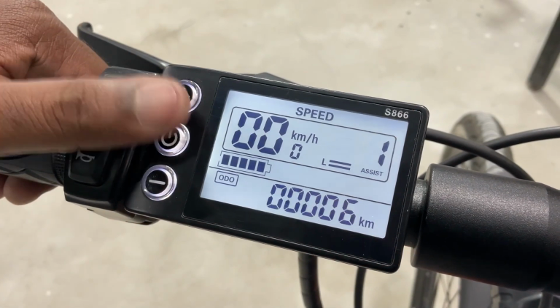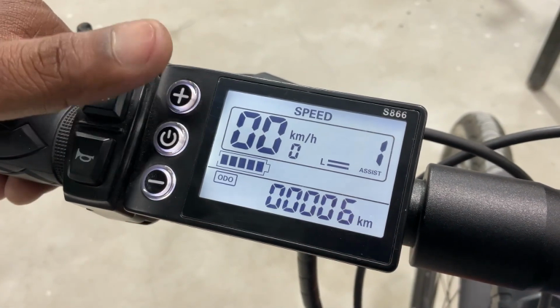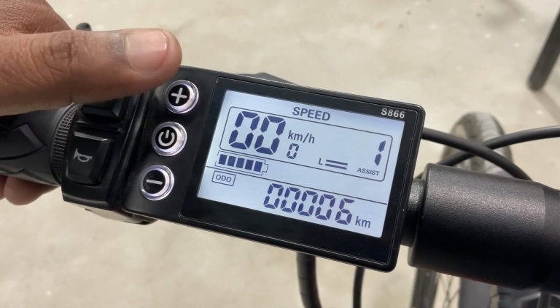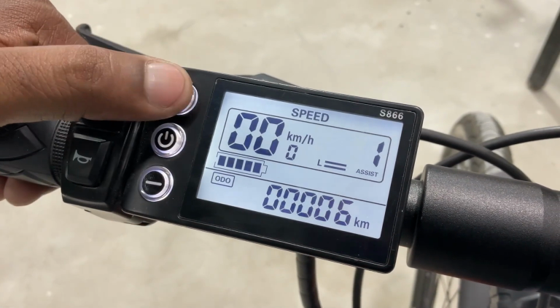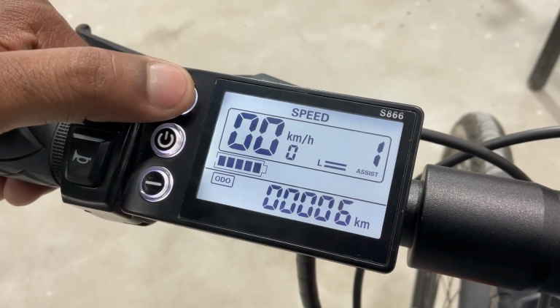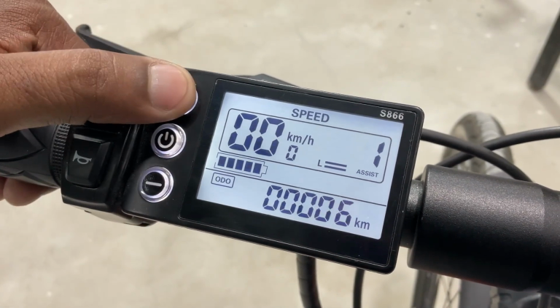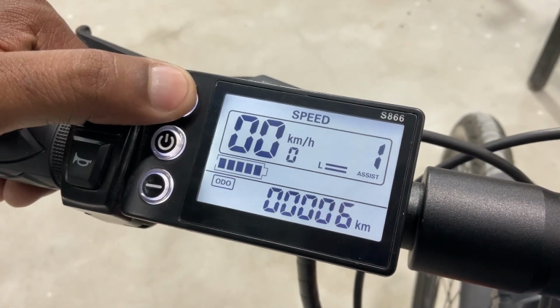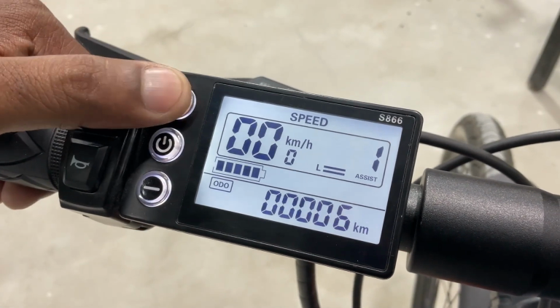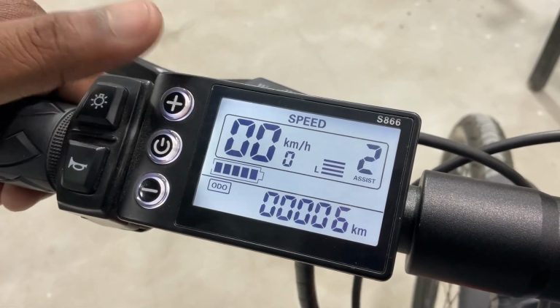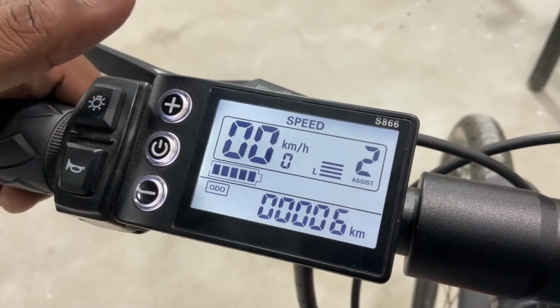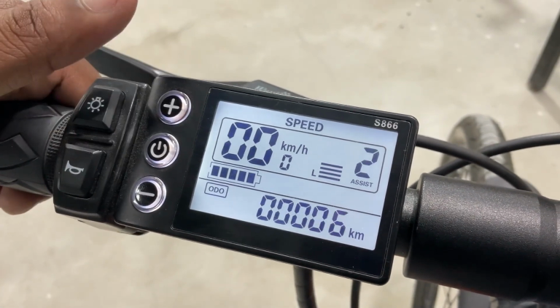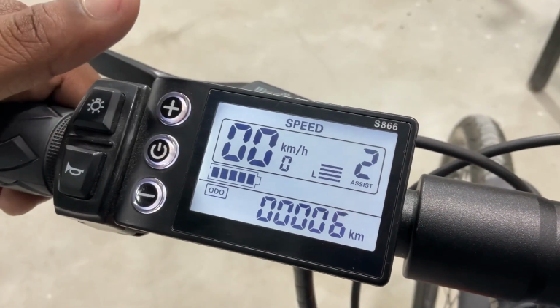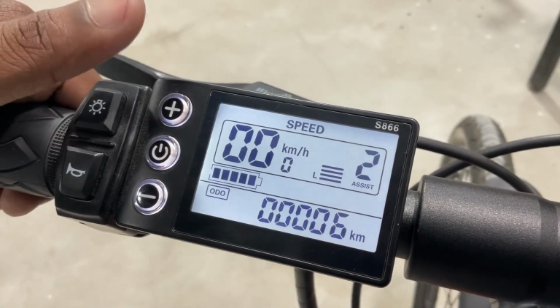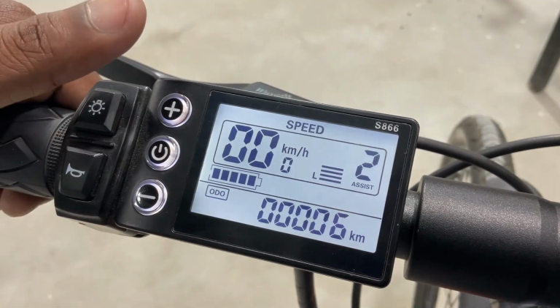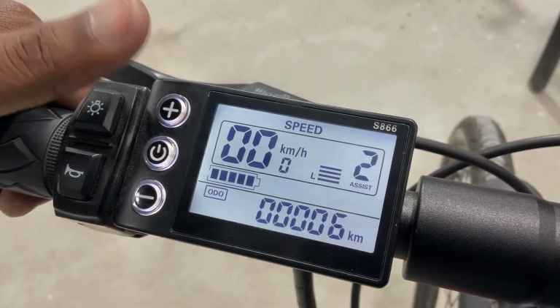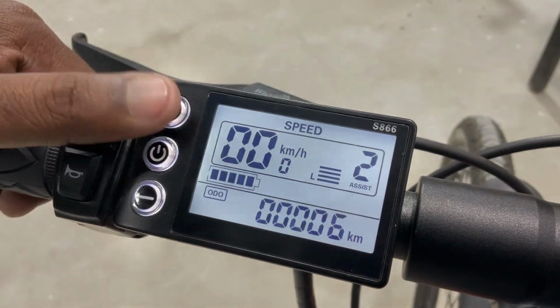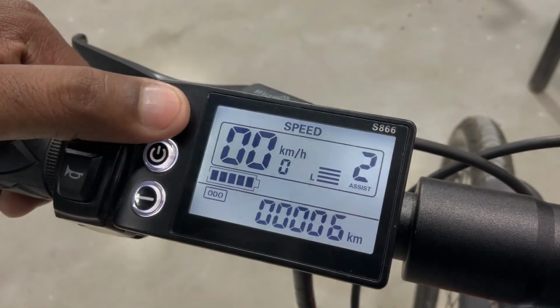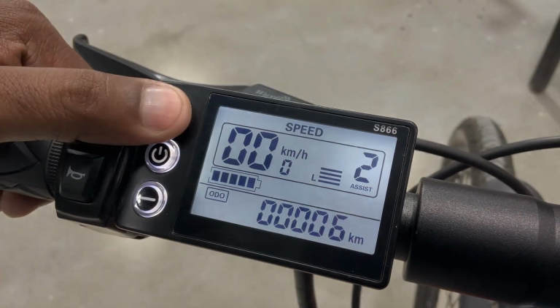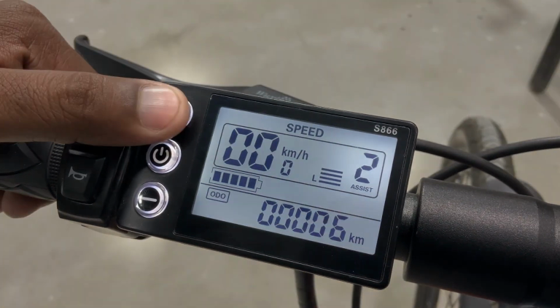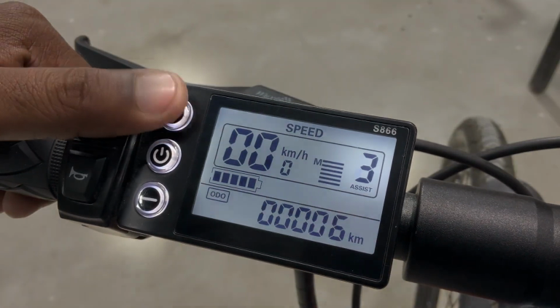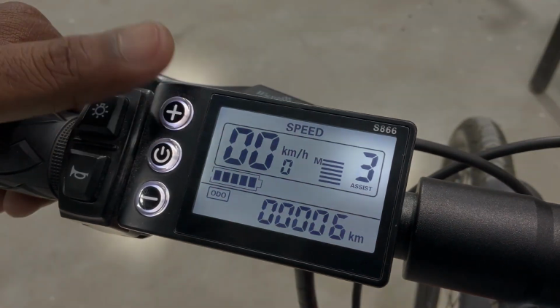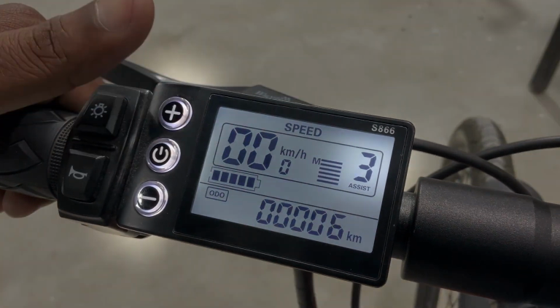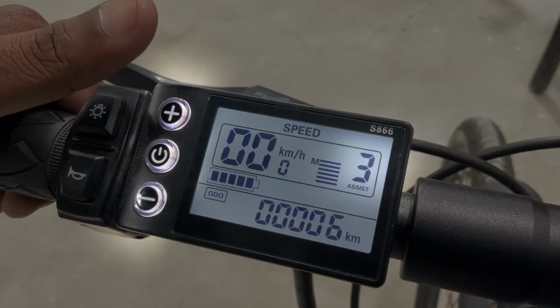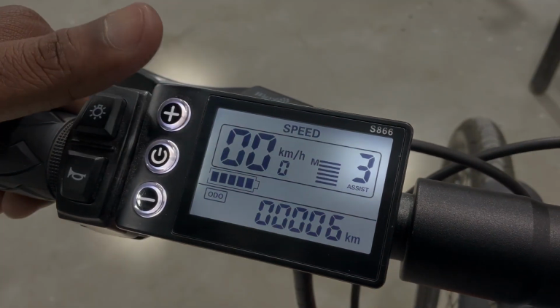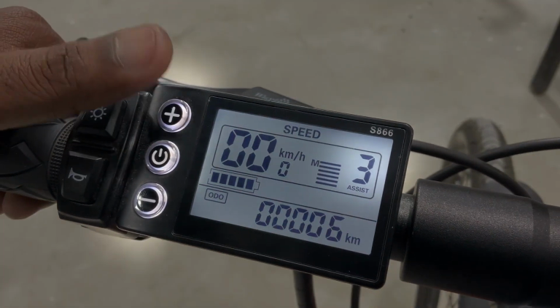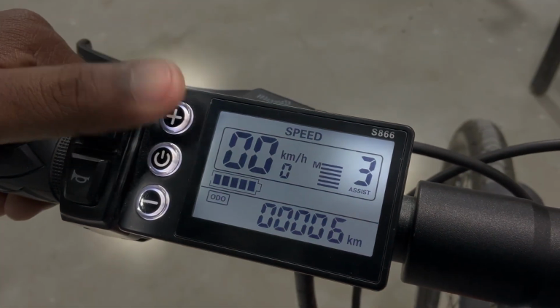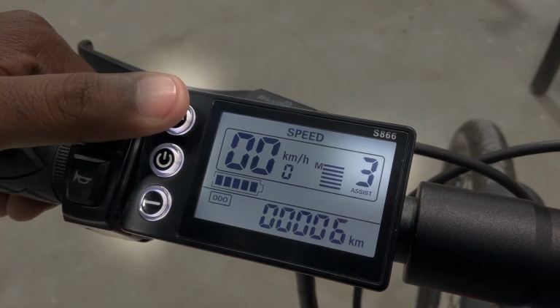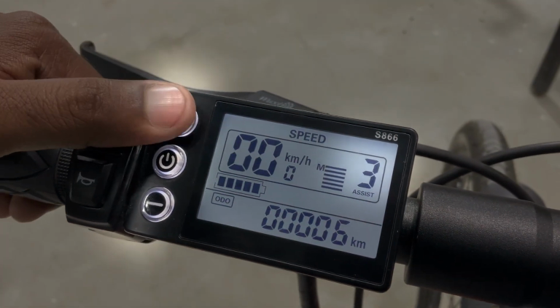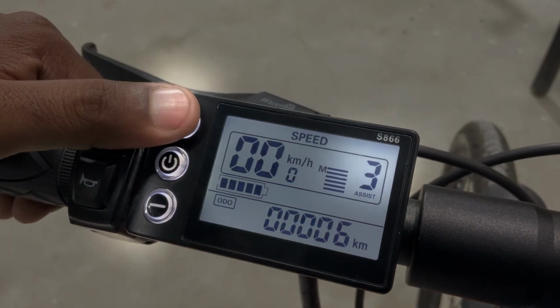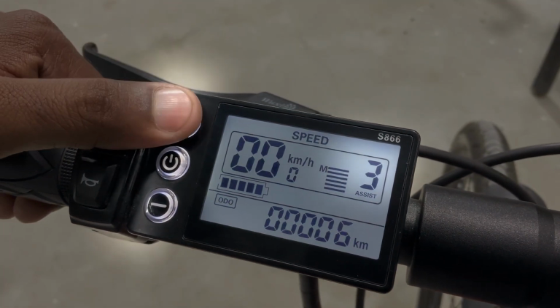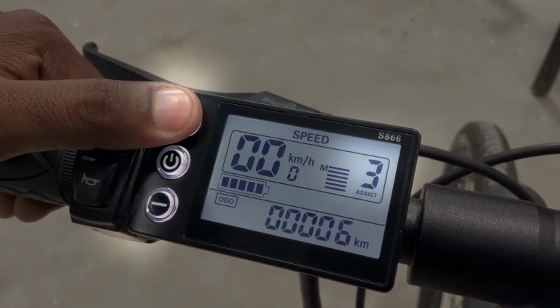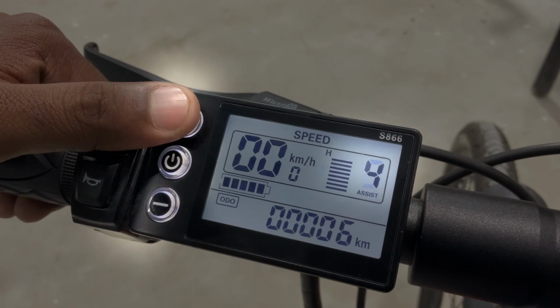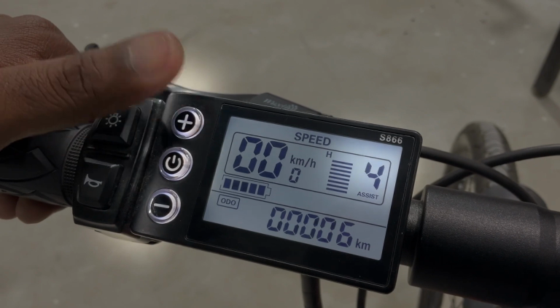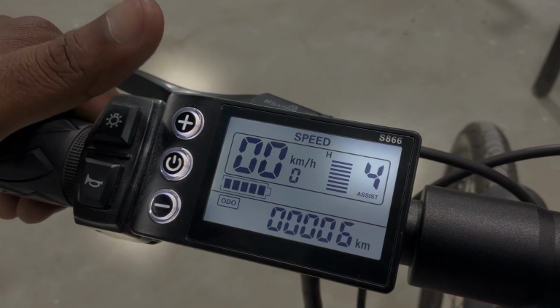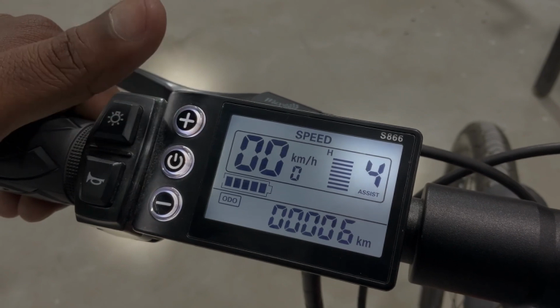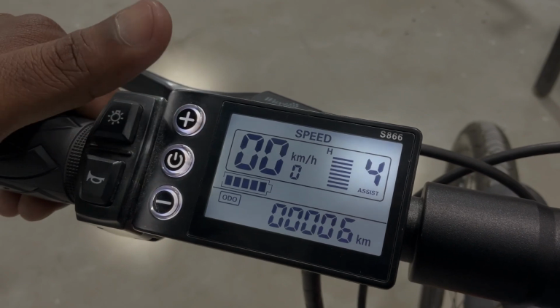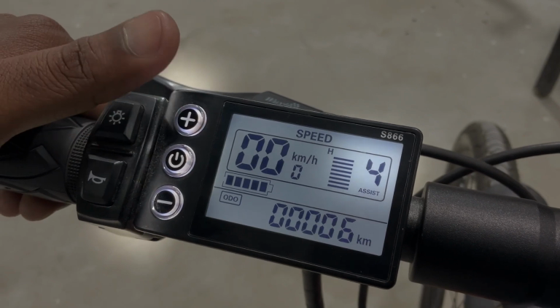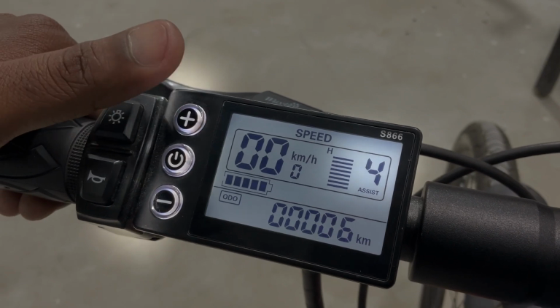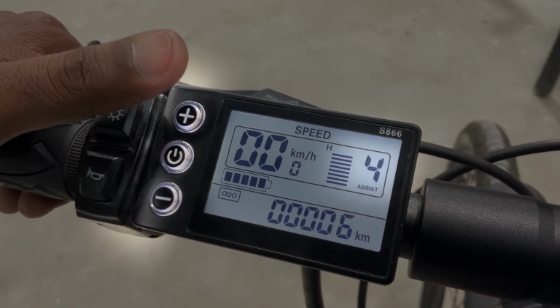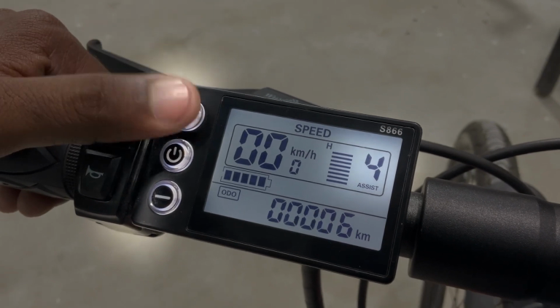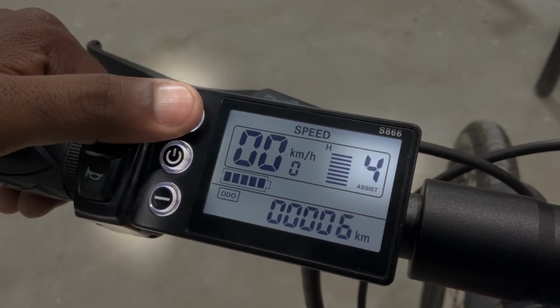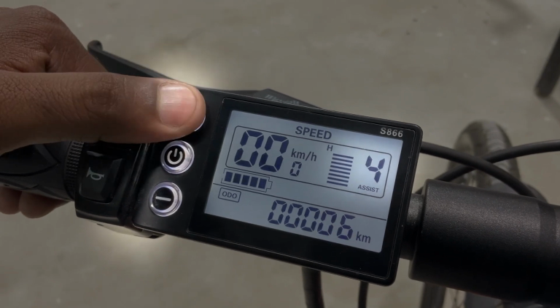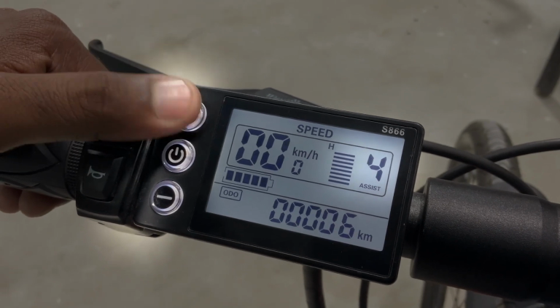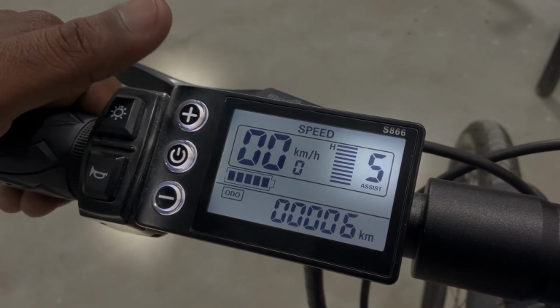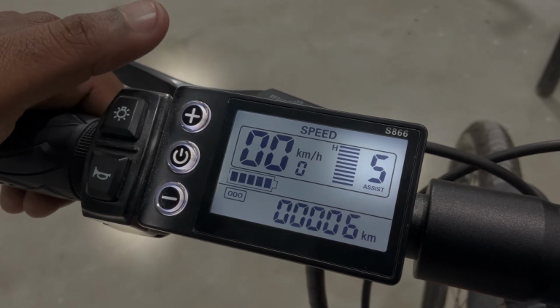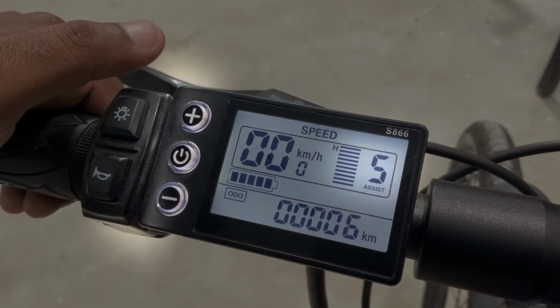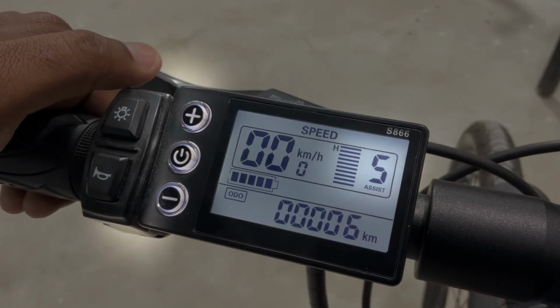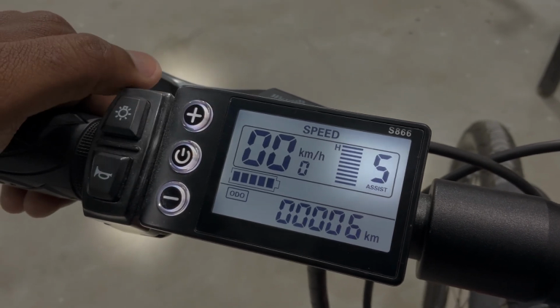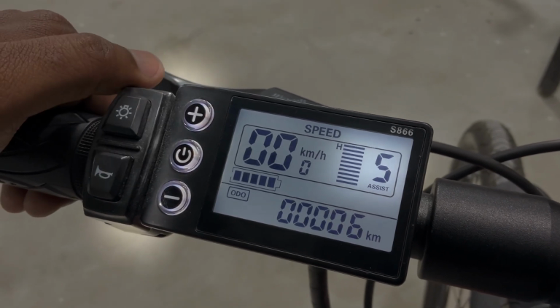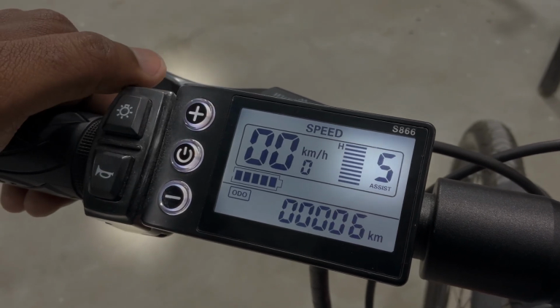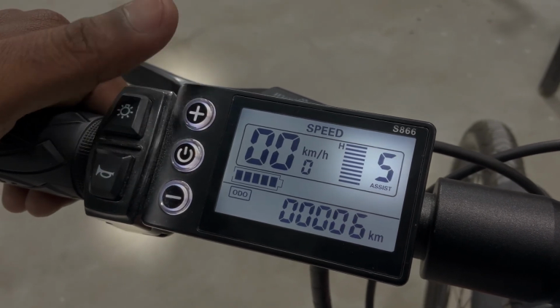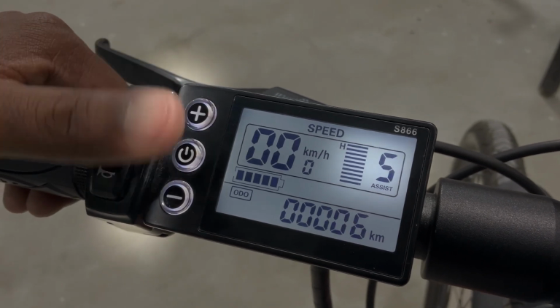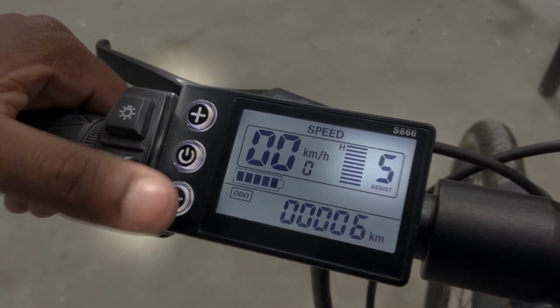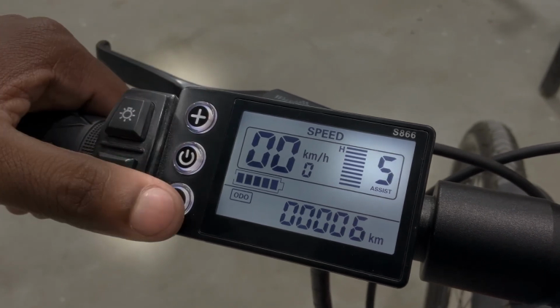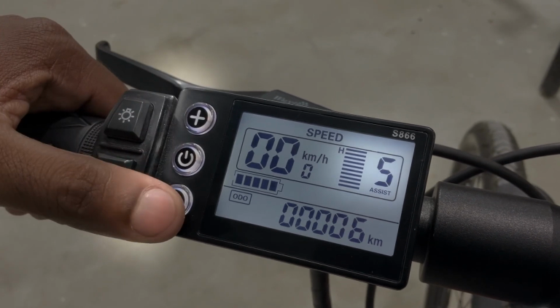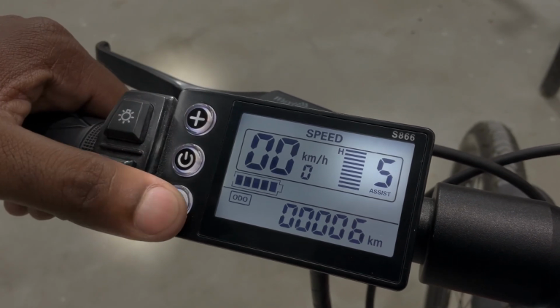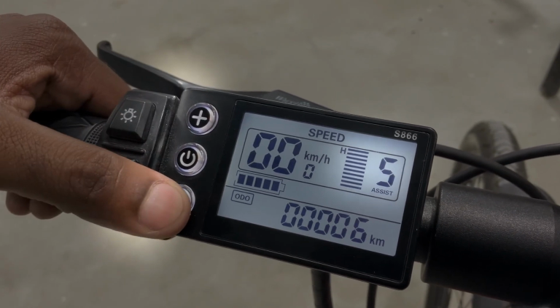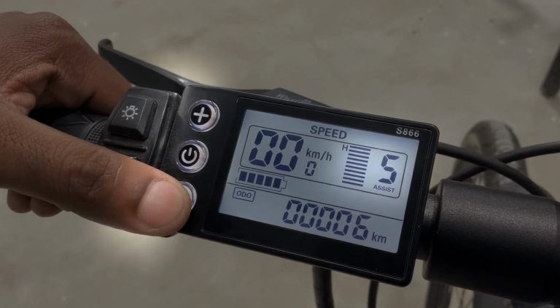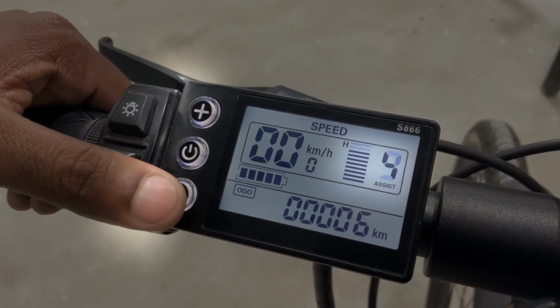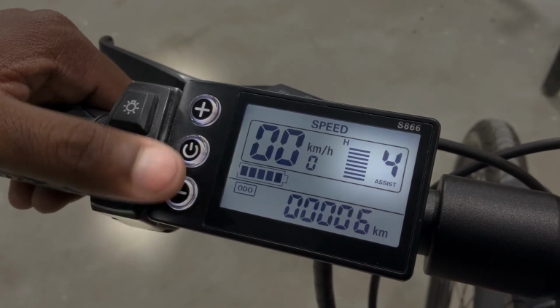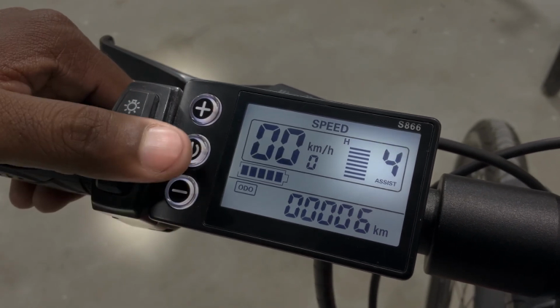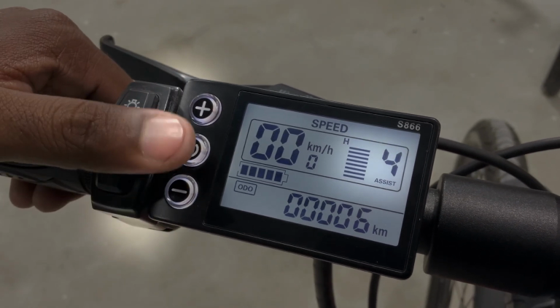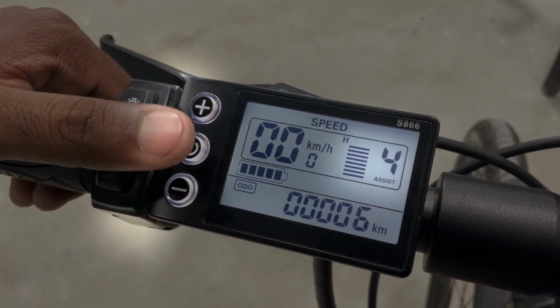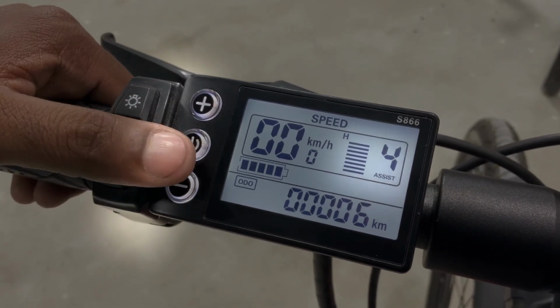To adjust the pedal assist, press the plus or minus buttons to go from a minimum of 1 to a maximum of 5.